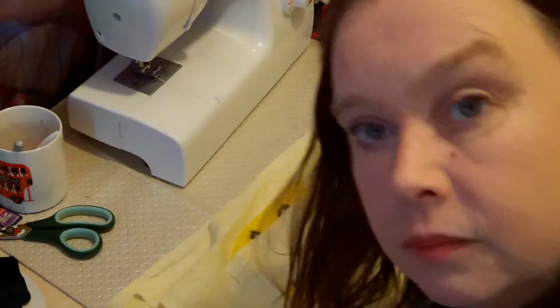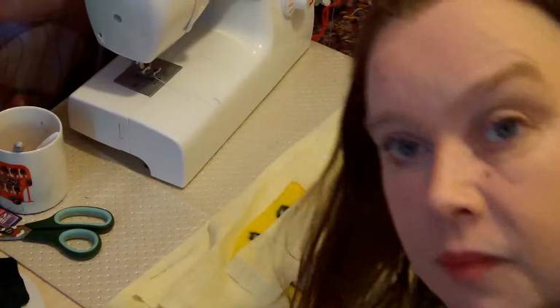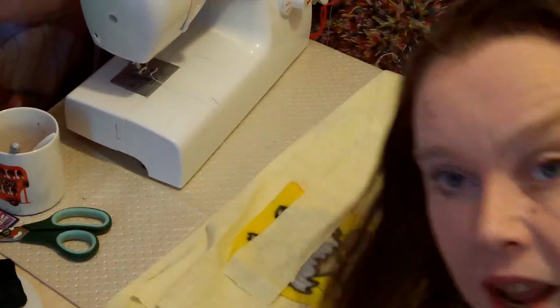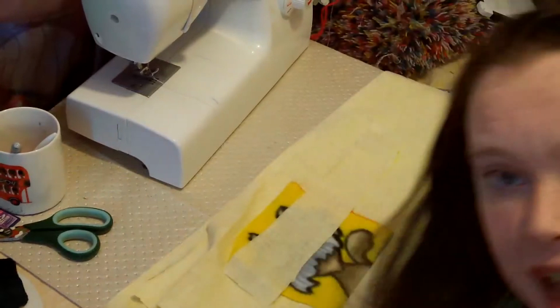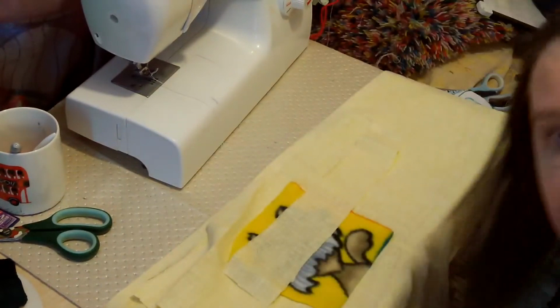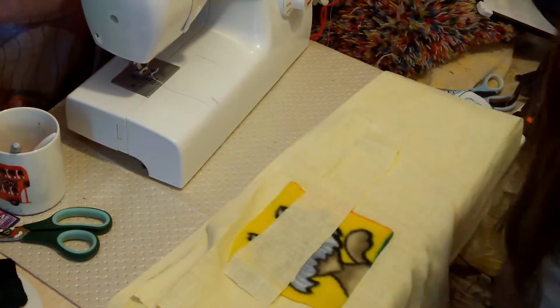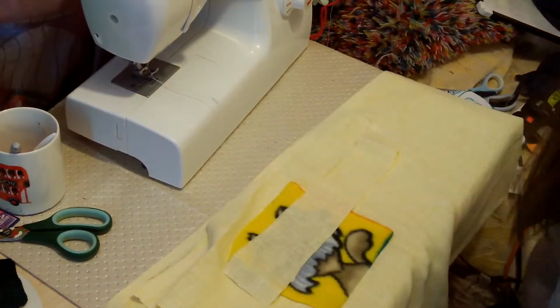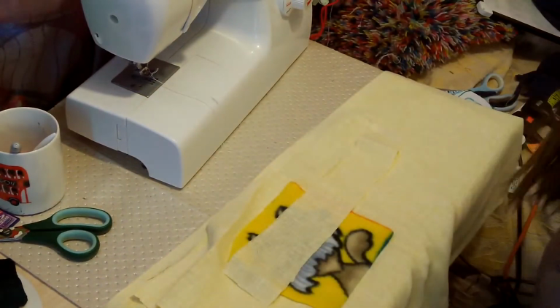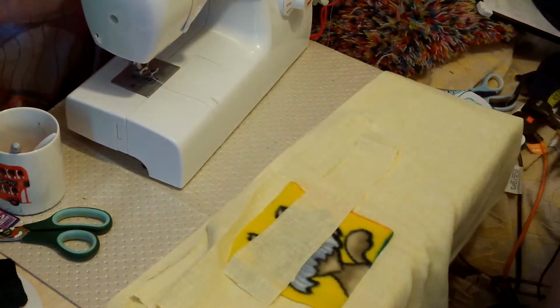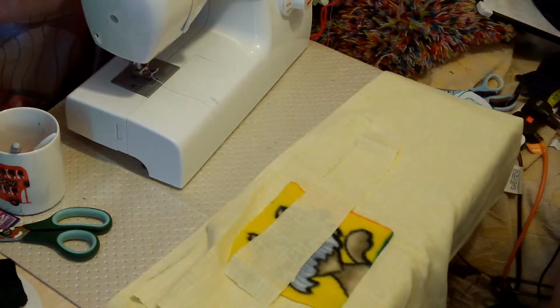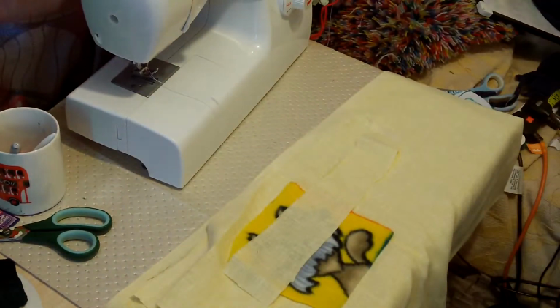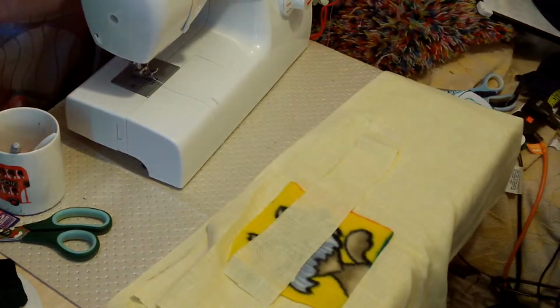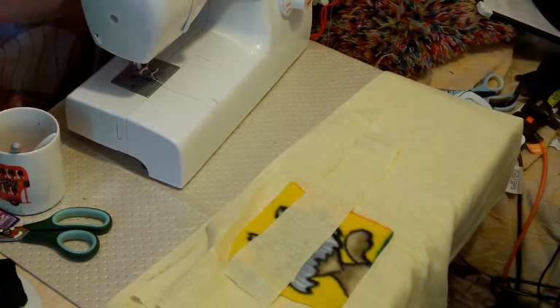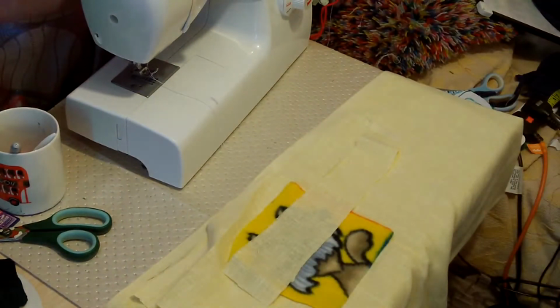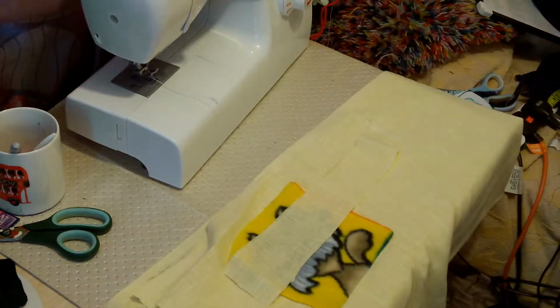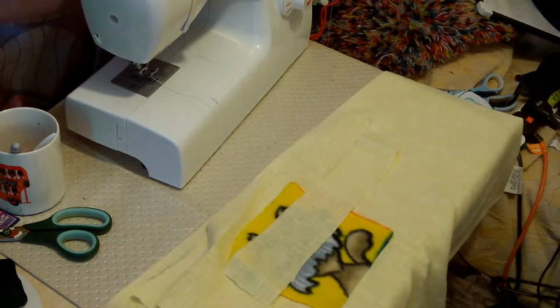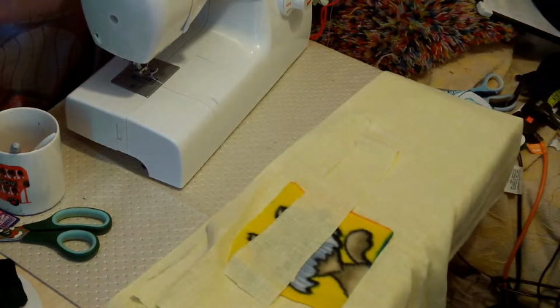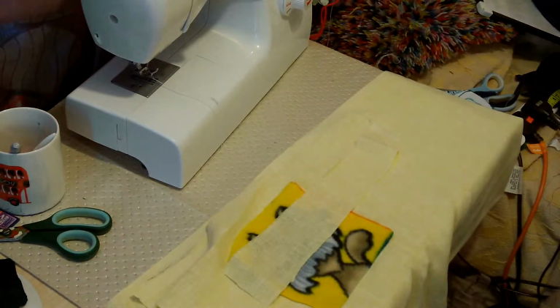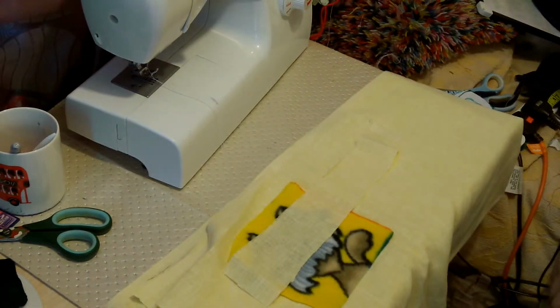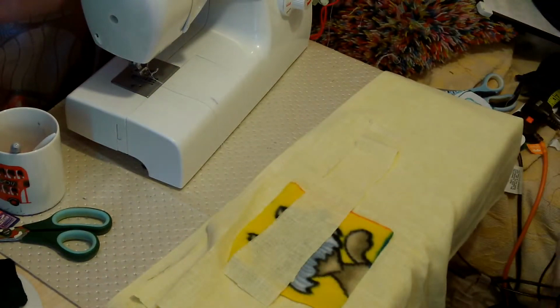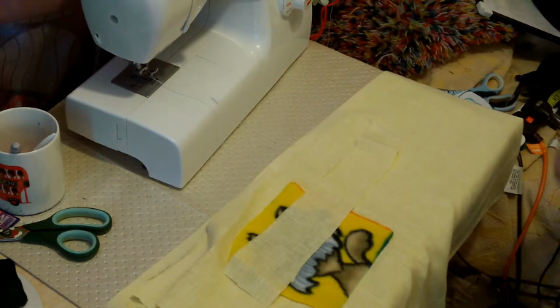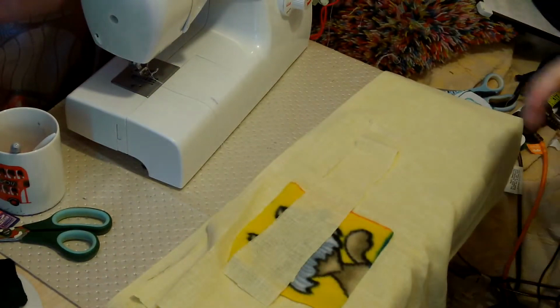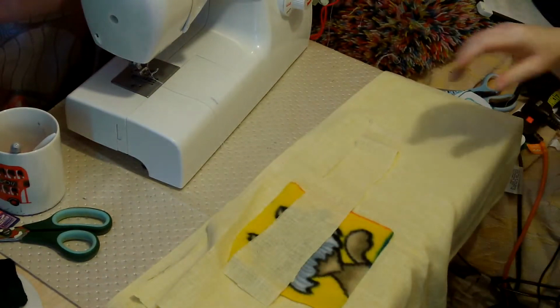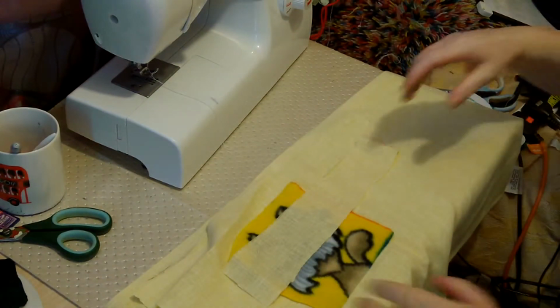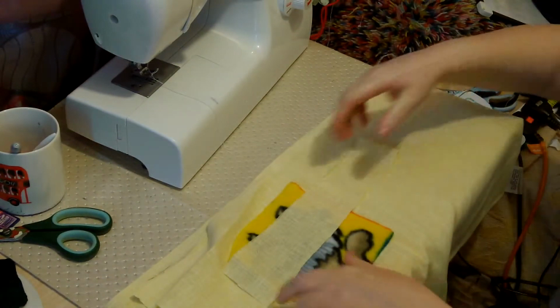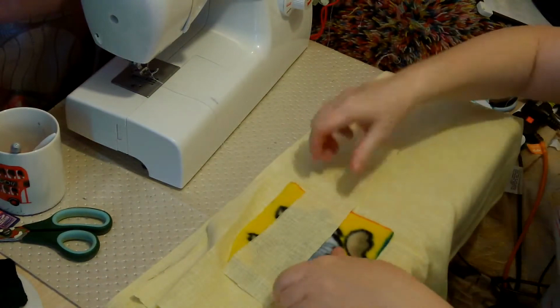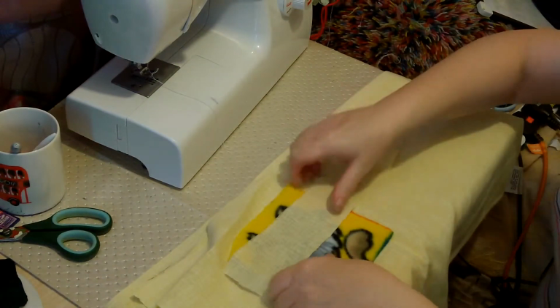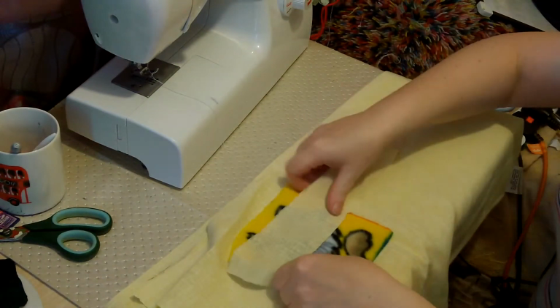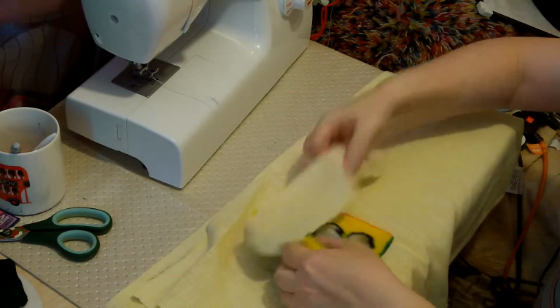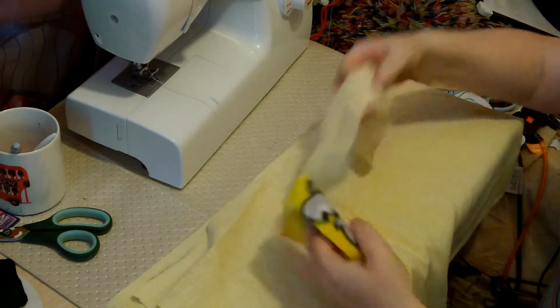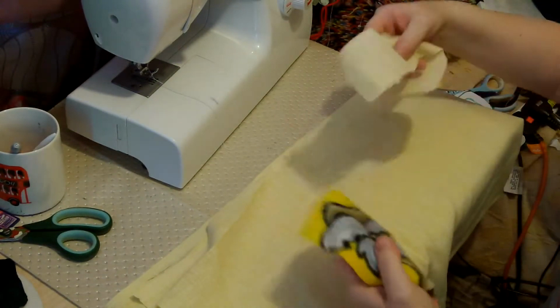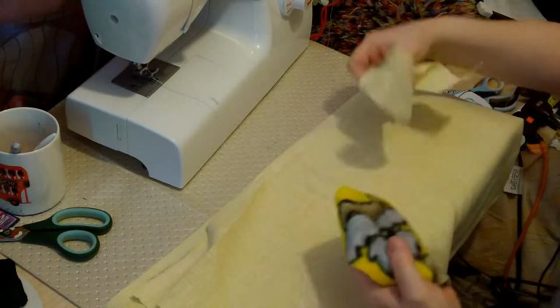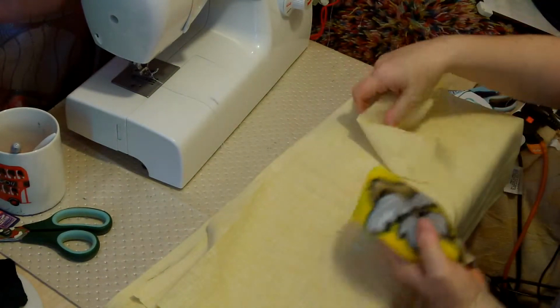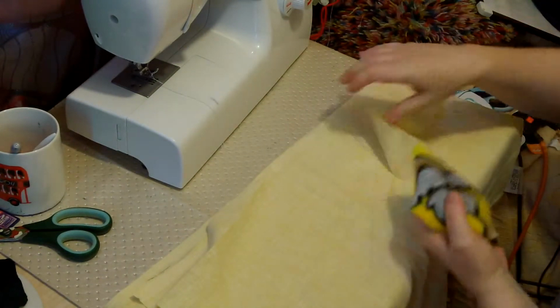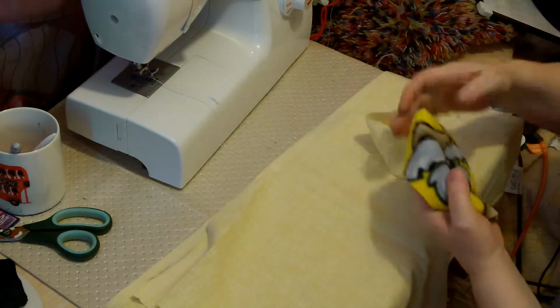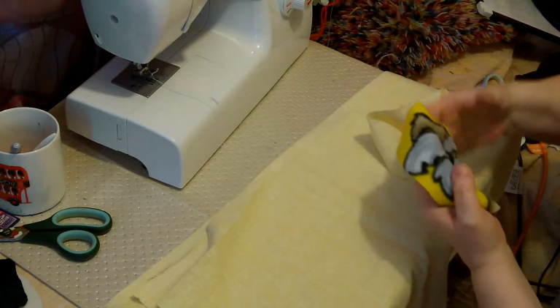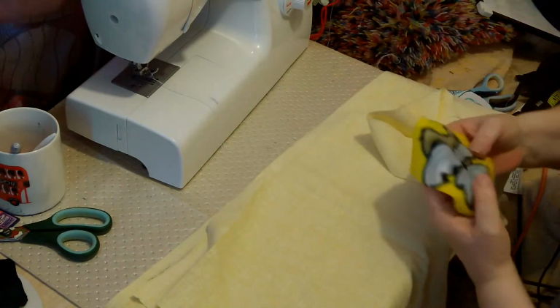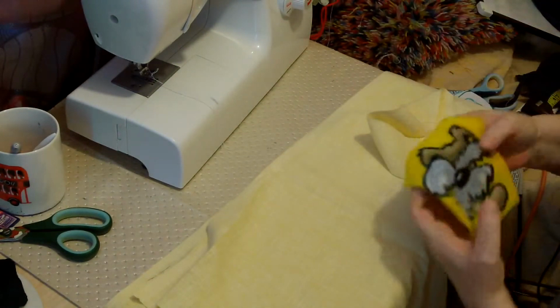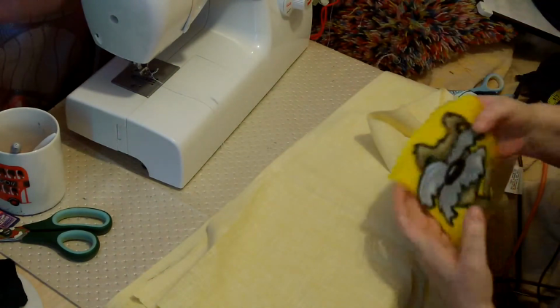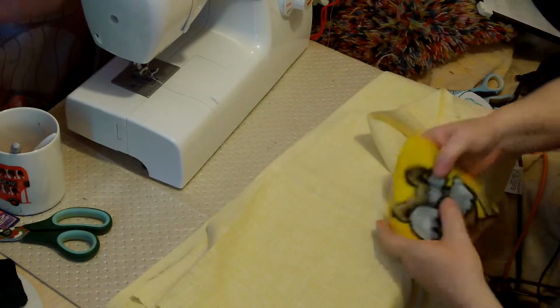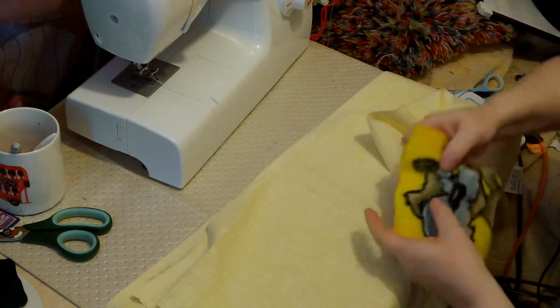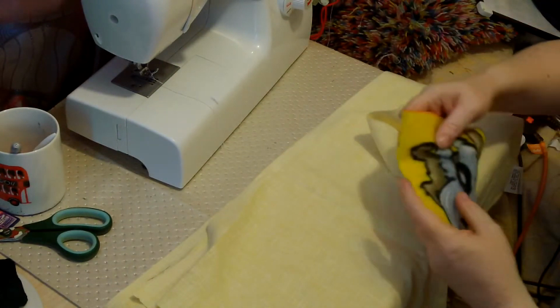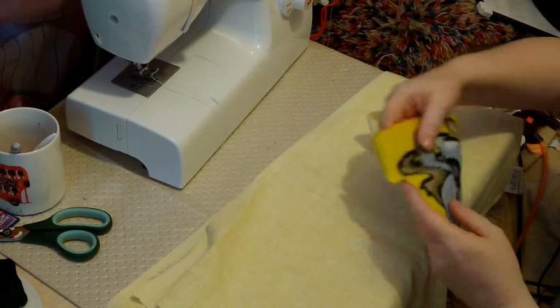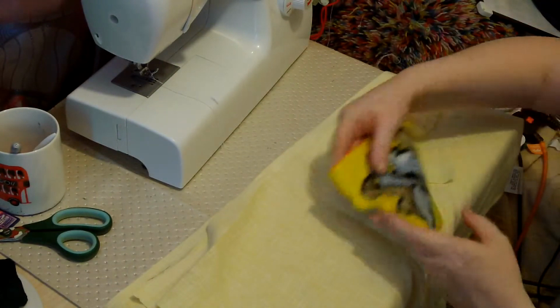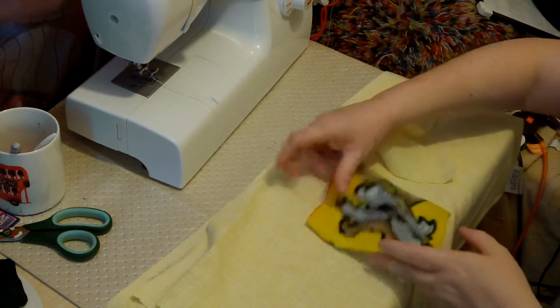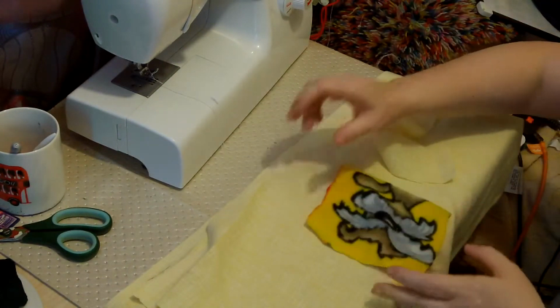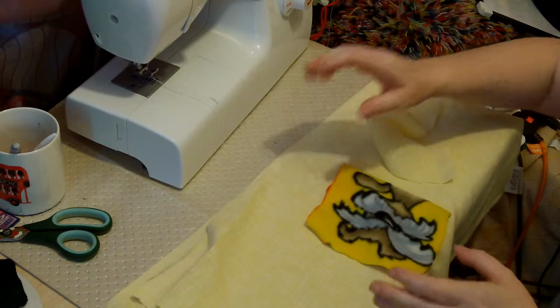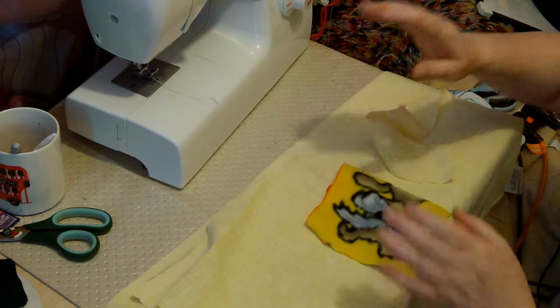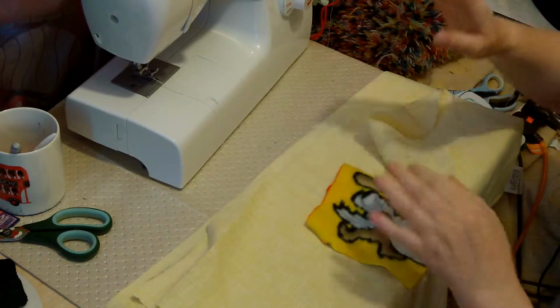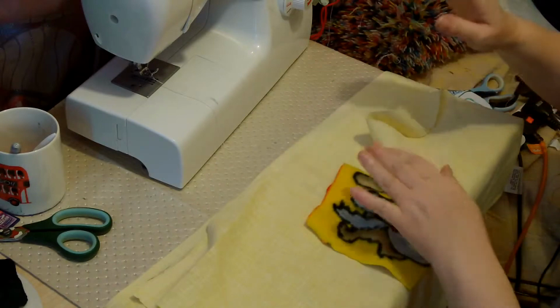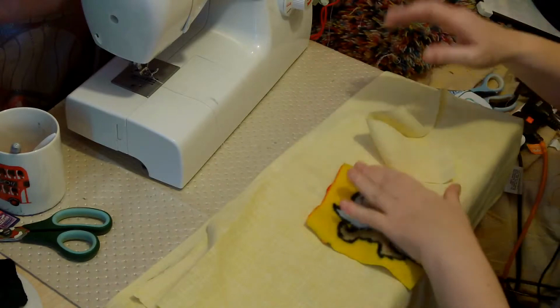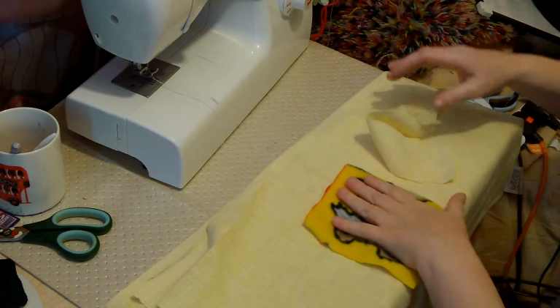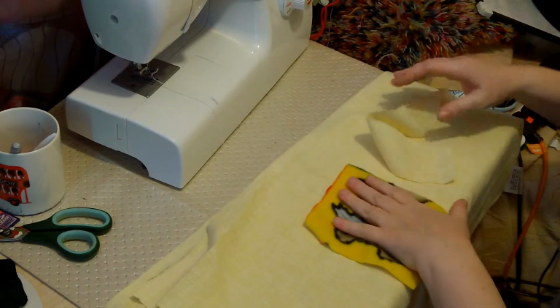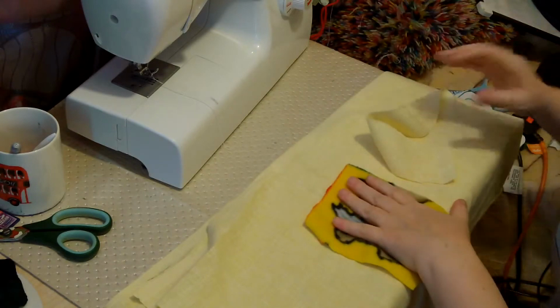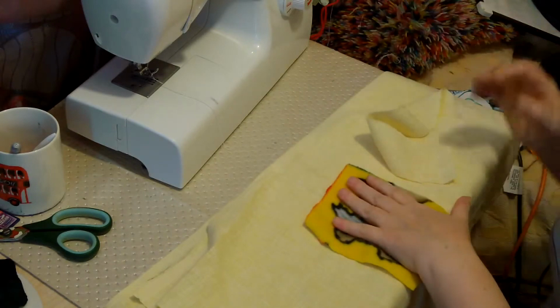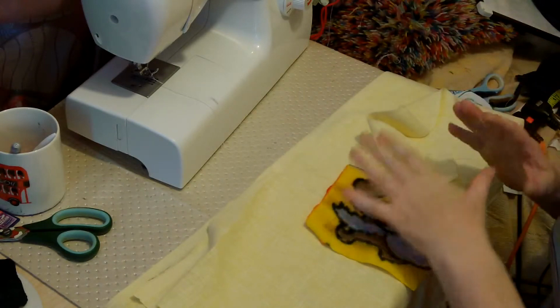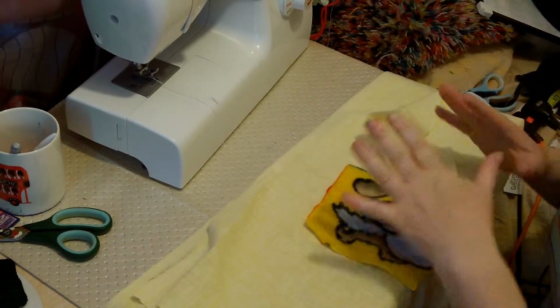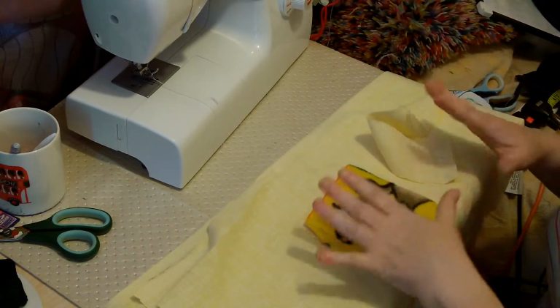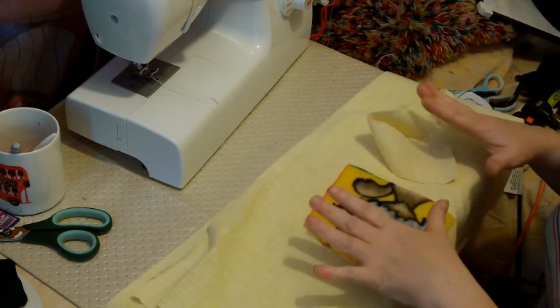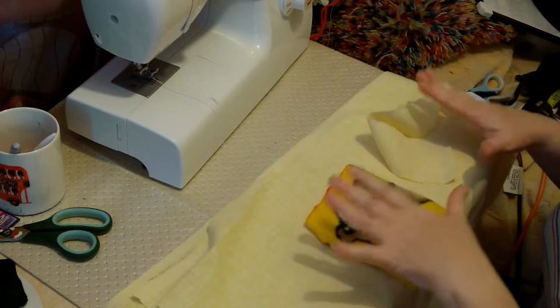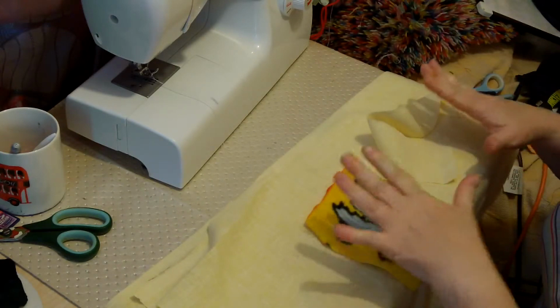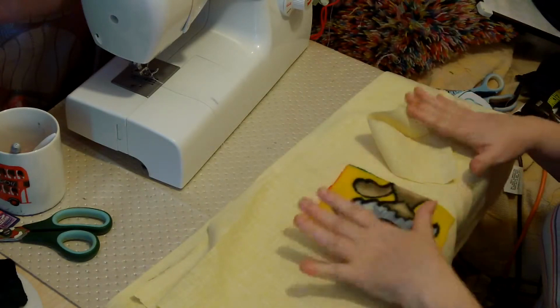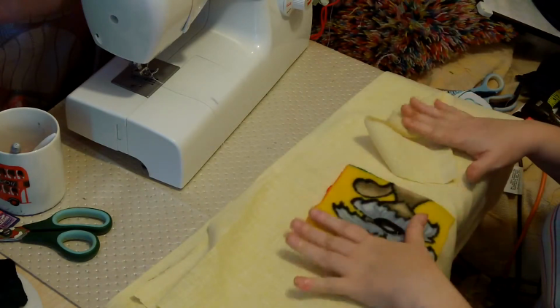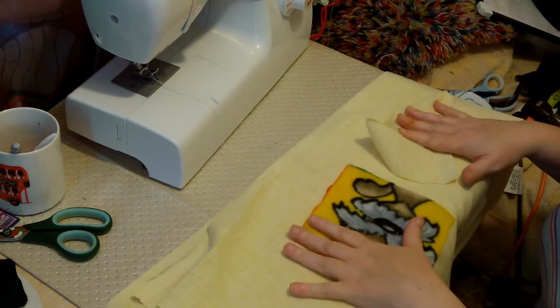Hello there, it's Fiona from Weekly Sewing Bee. We've got a very easy make today and we're going to make a string bag.